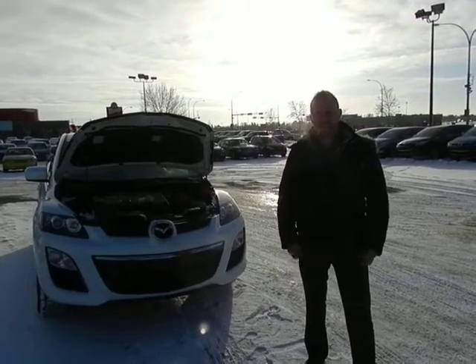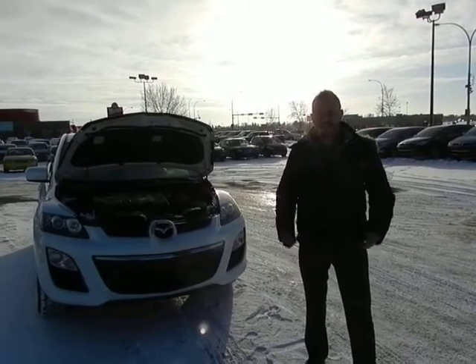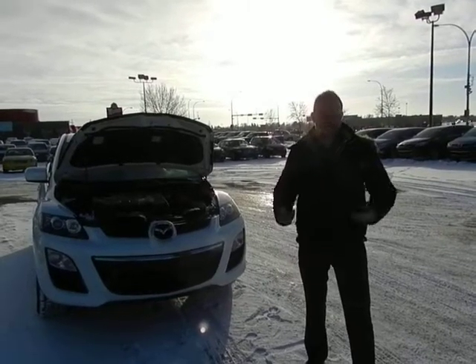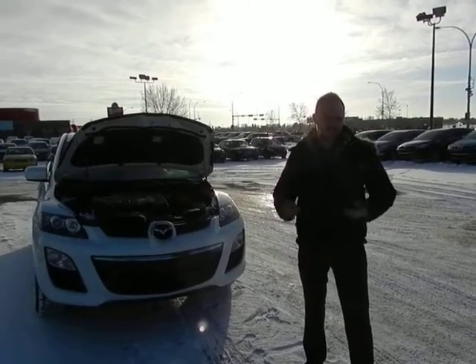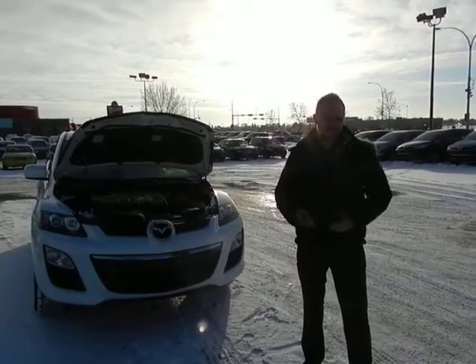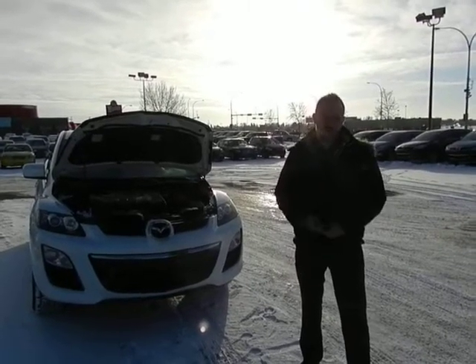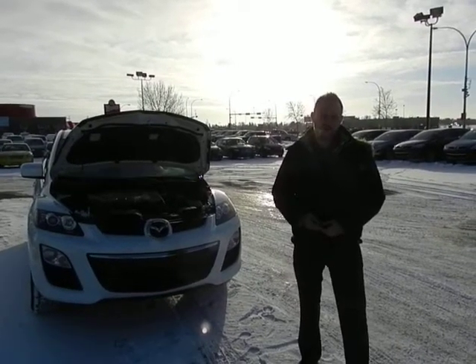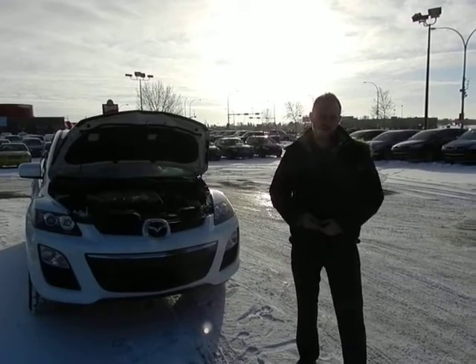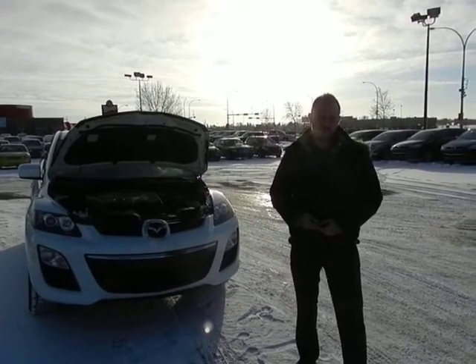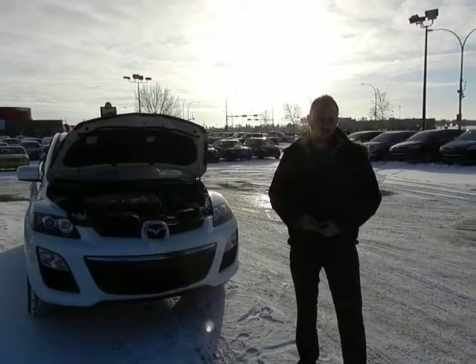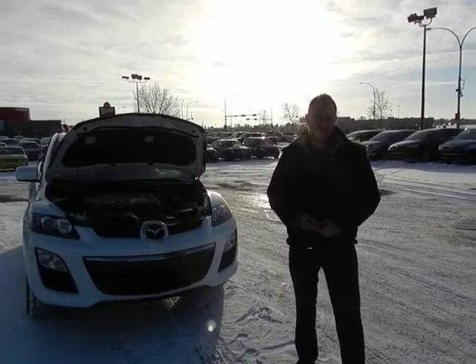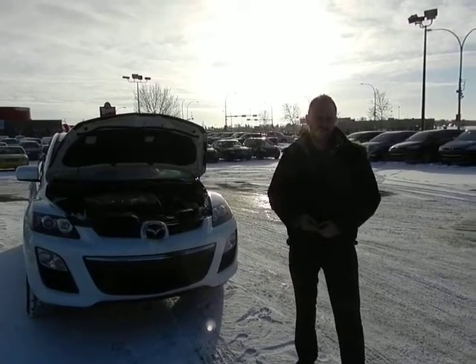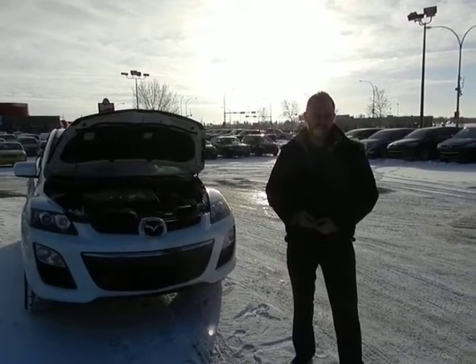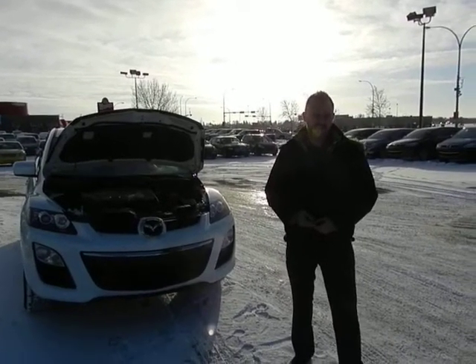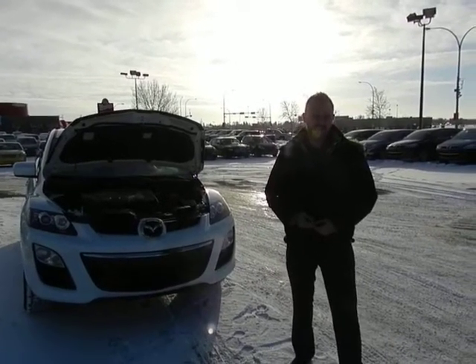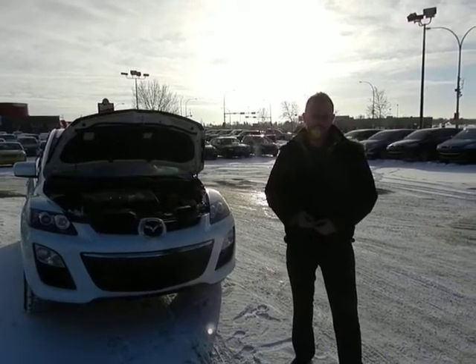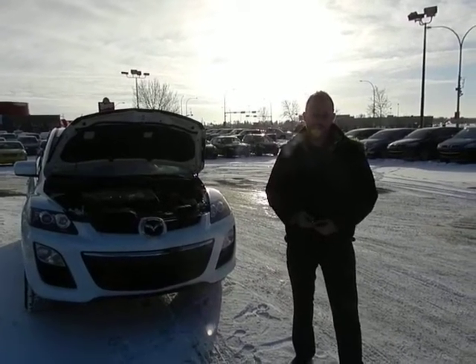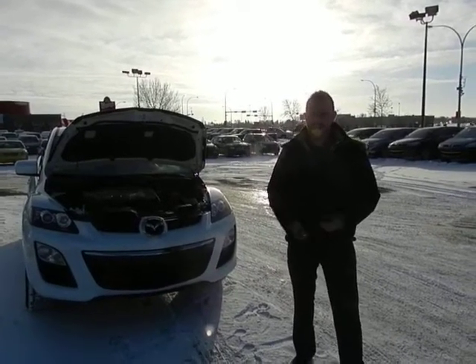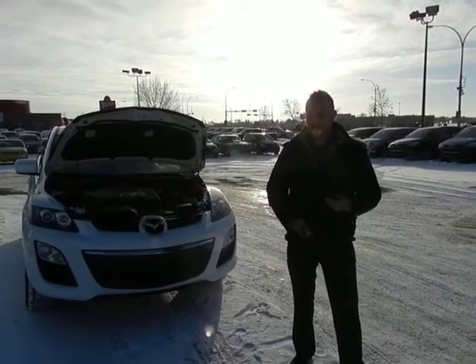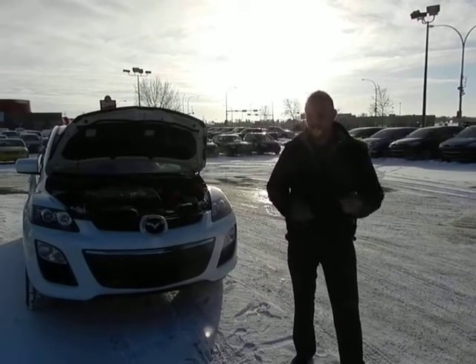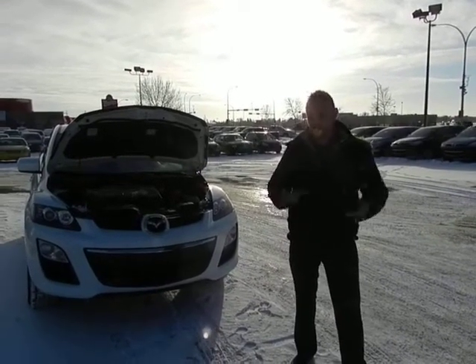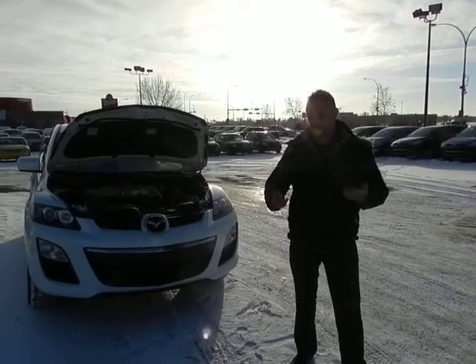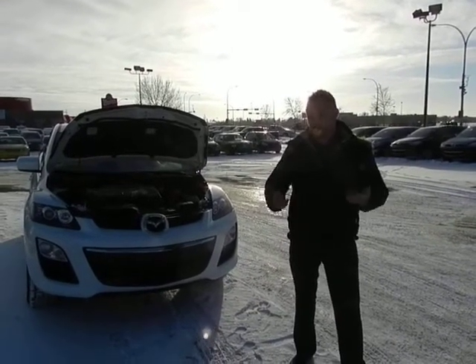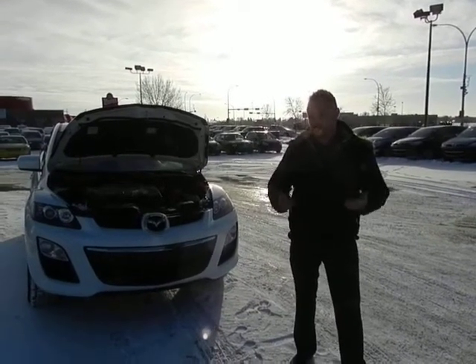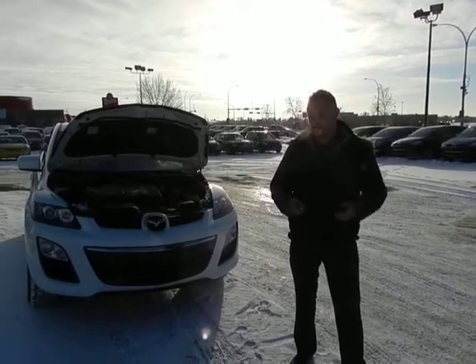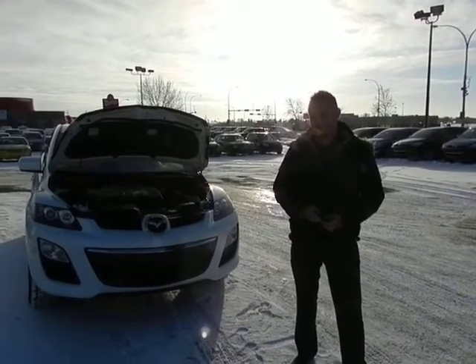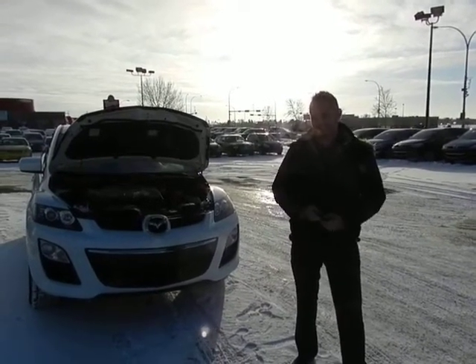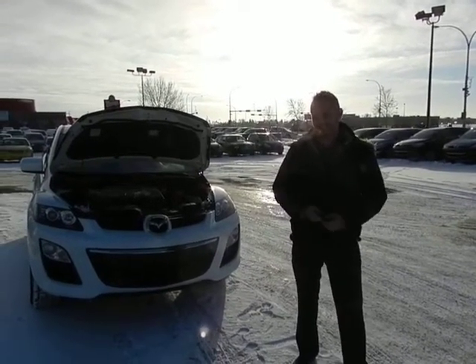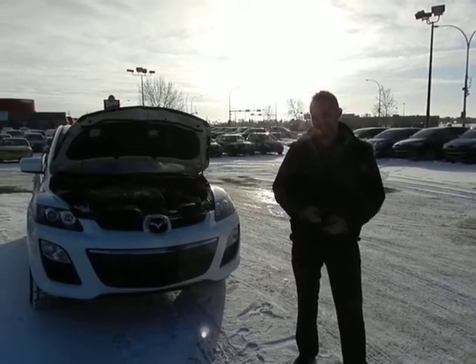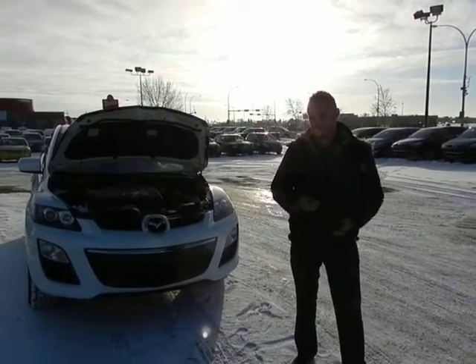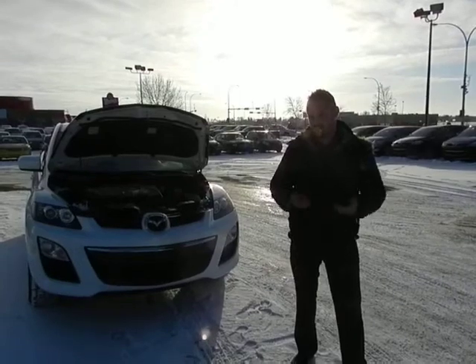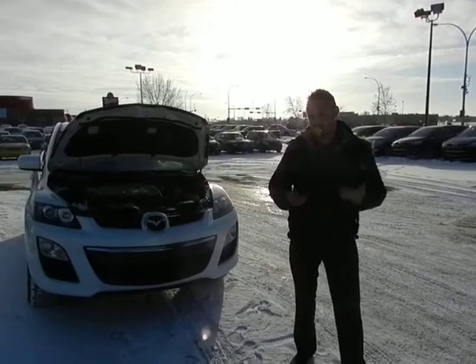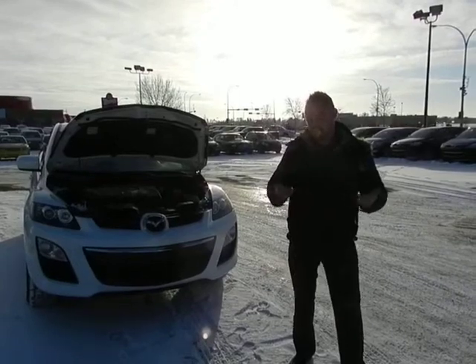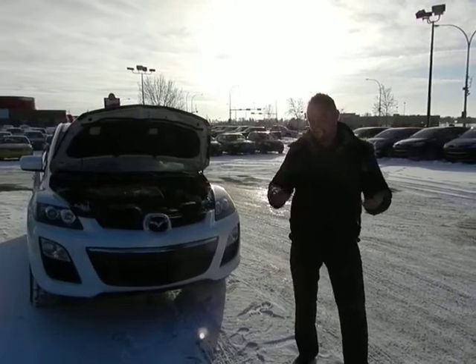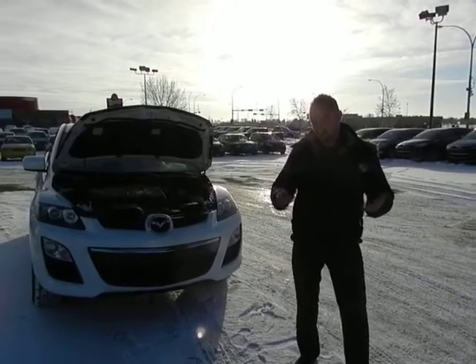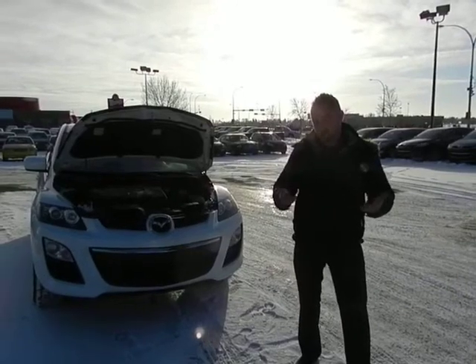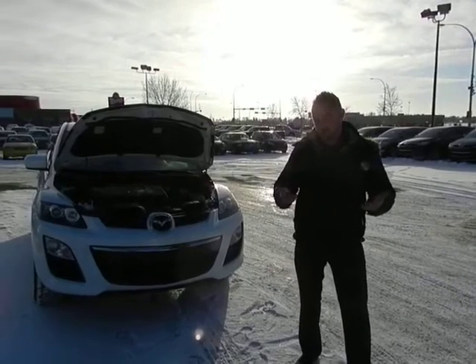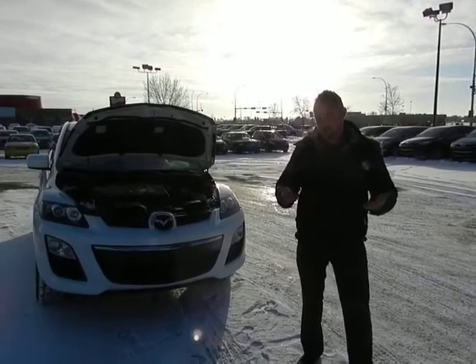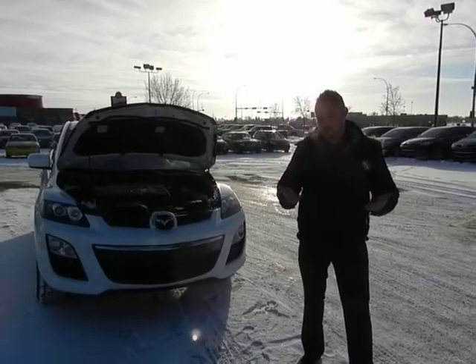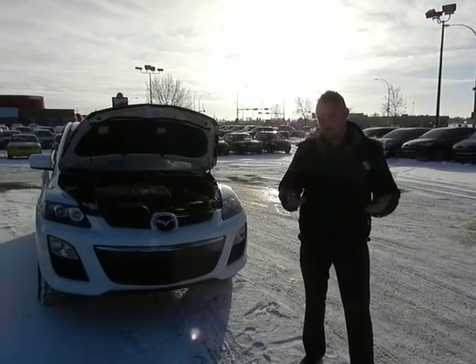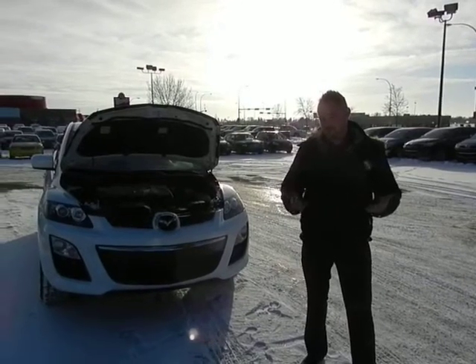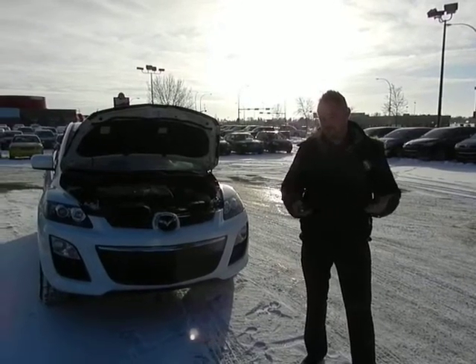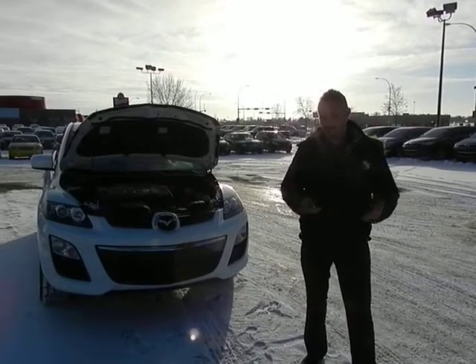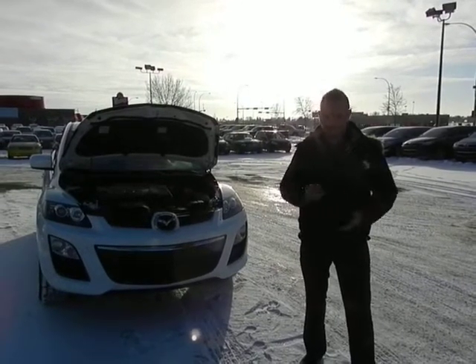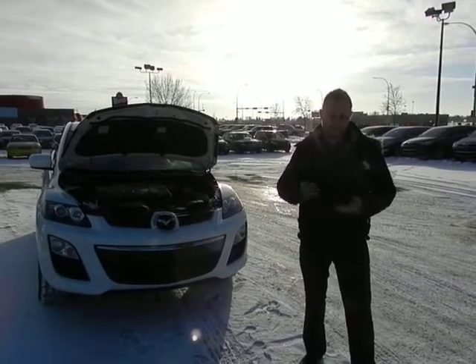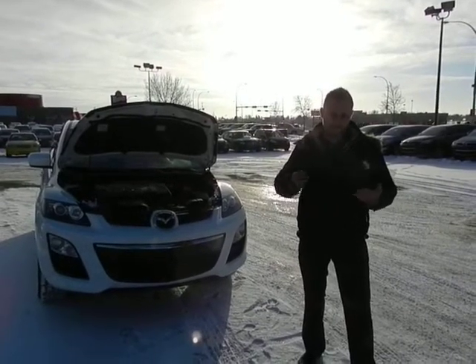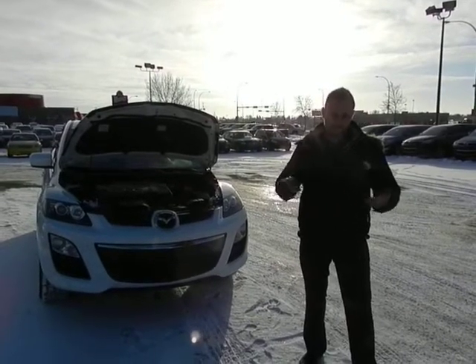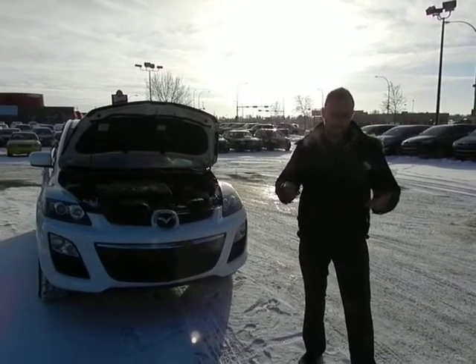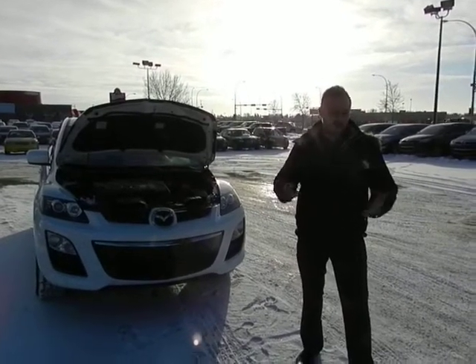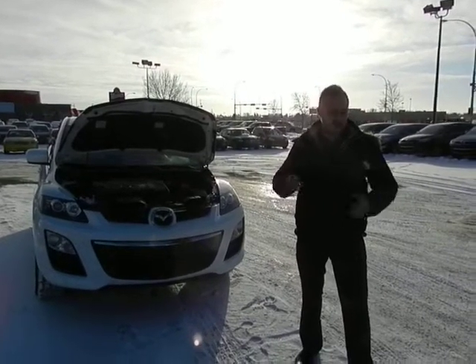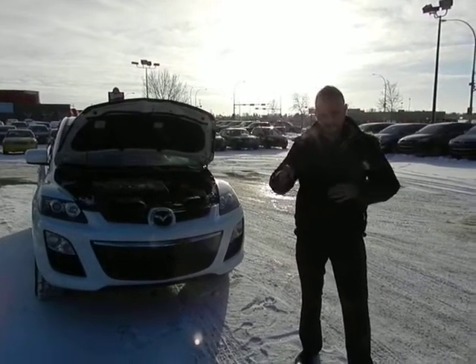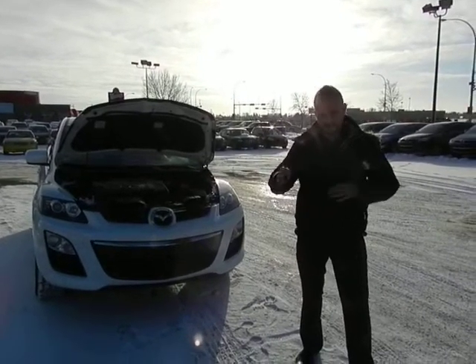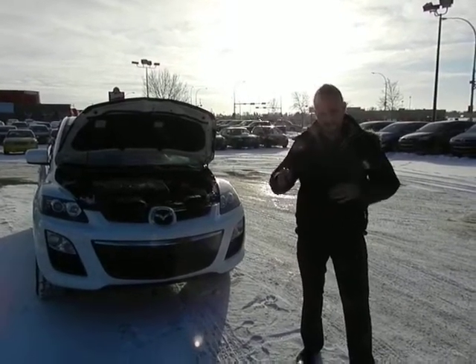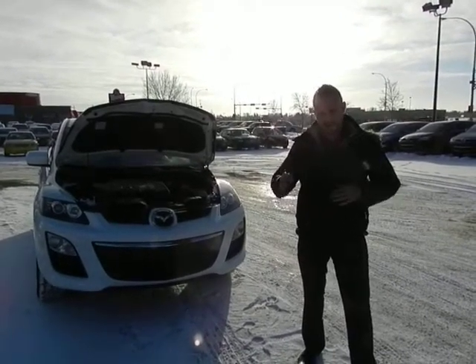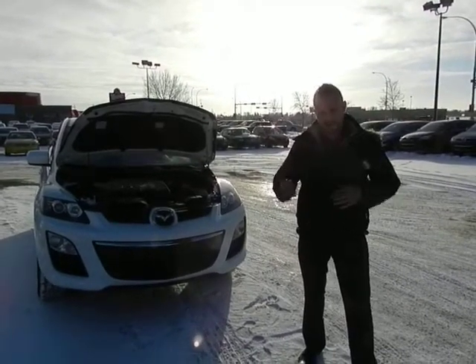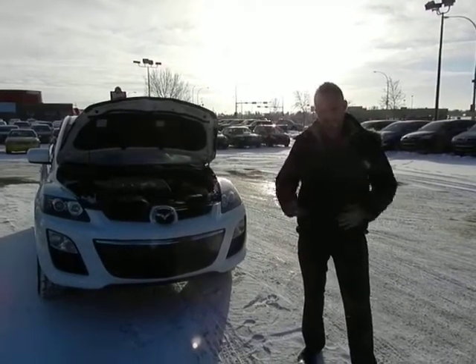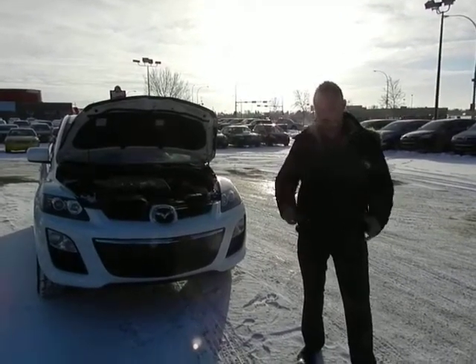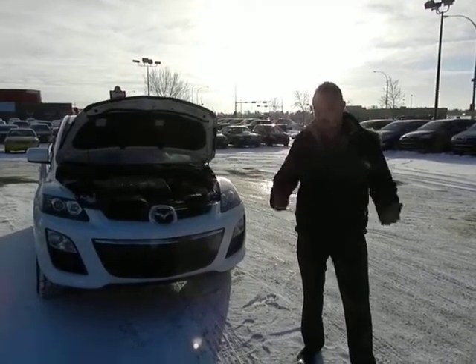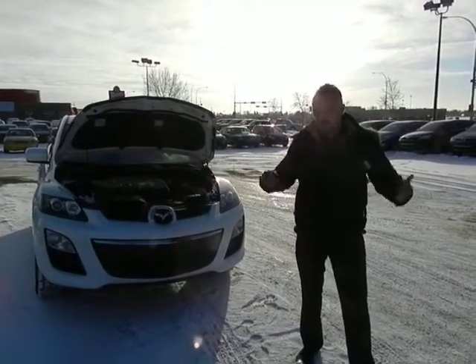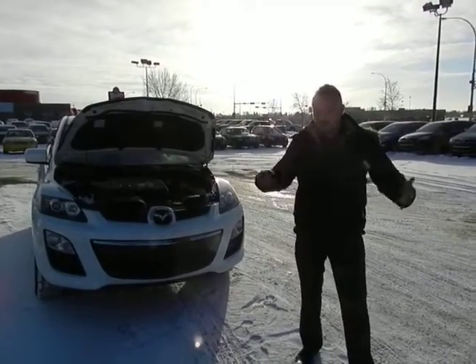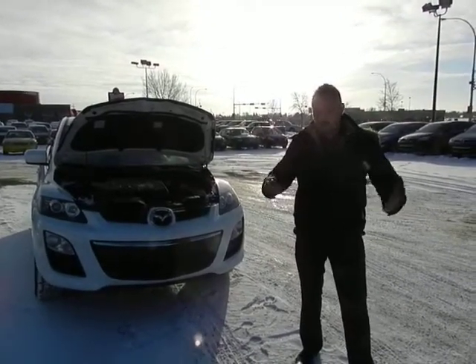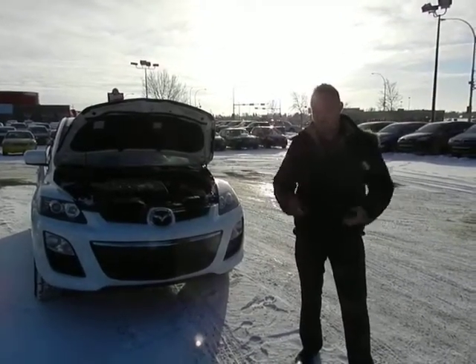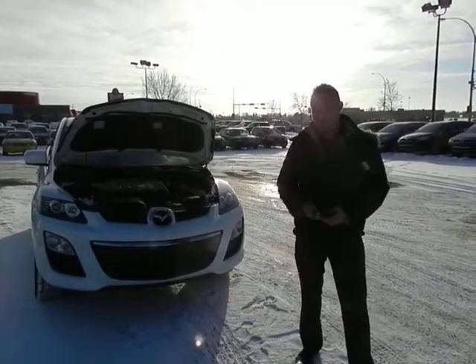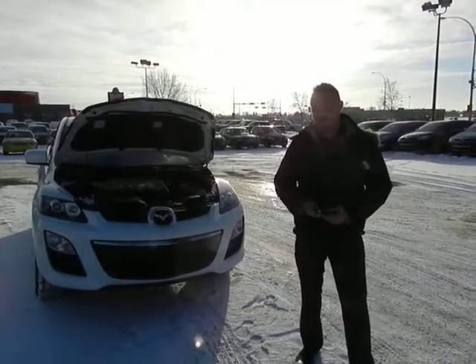Hey Sarah, Mark here from LA Mazda. I know we were talking previously and you're looking to get into a bigger SUV and you want some more power and all wheel drive.